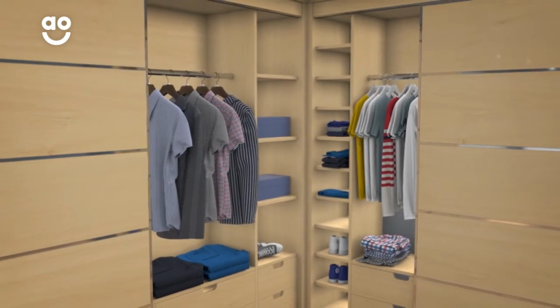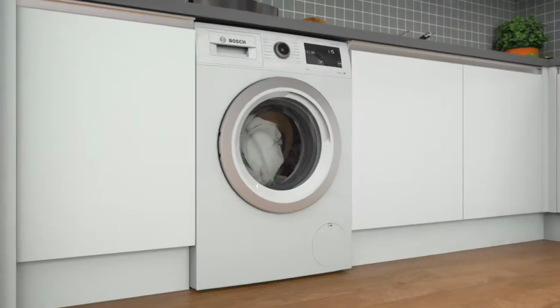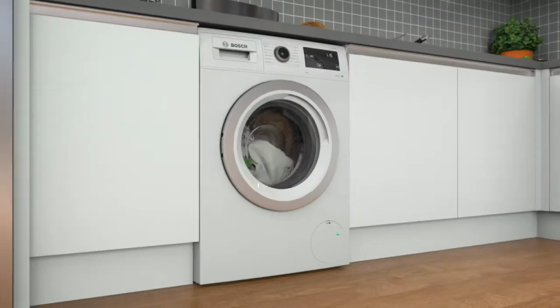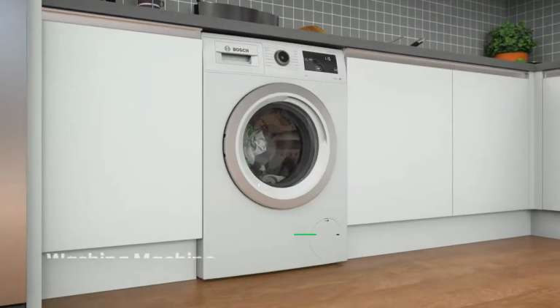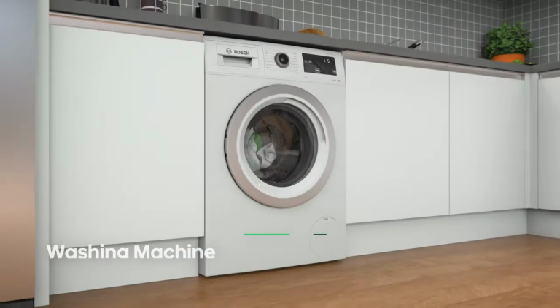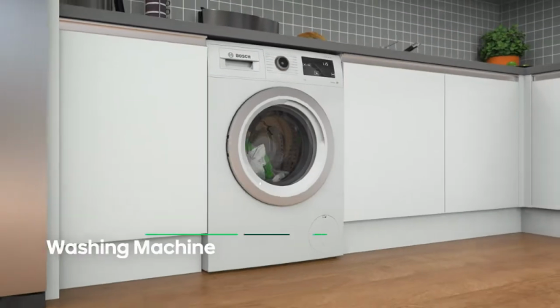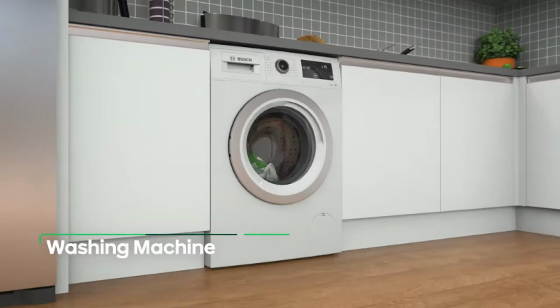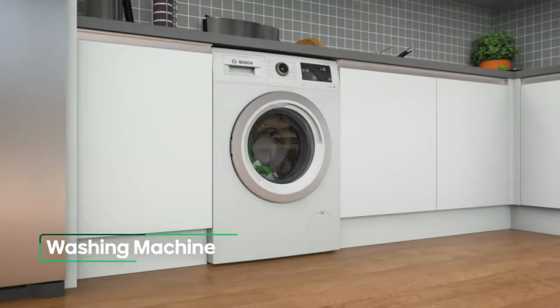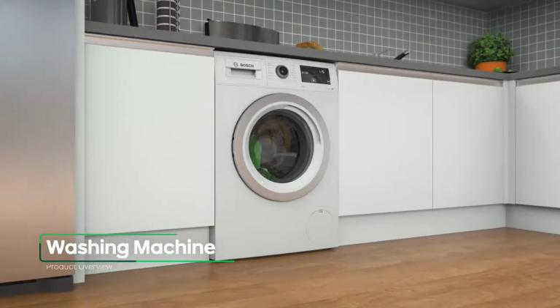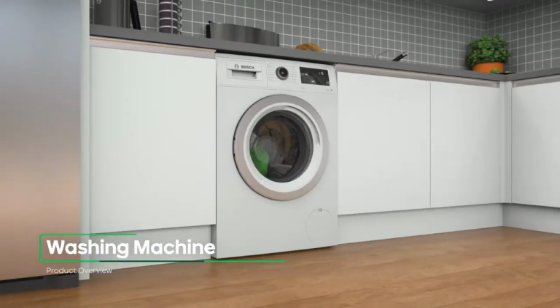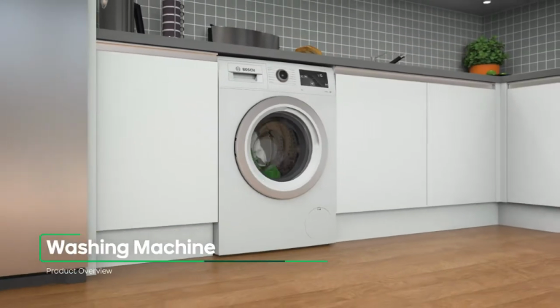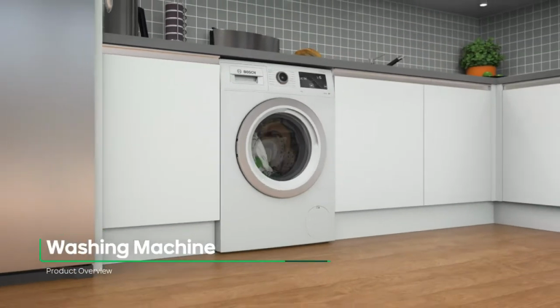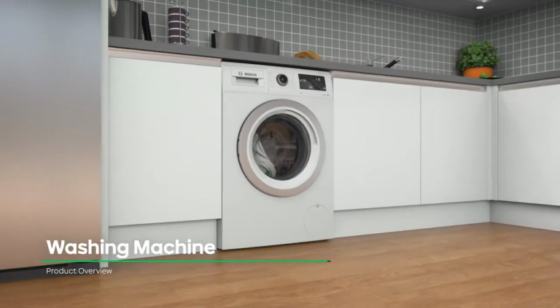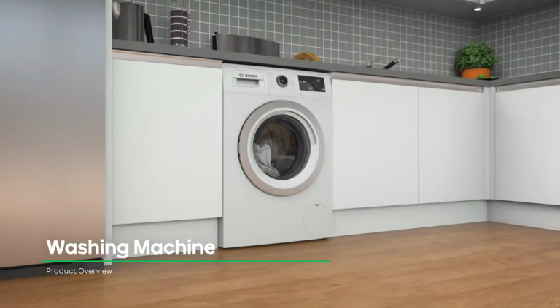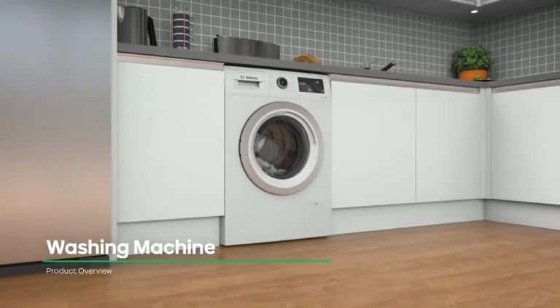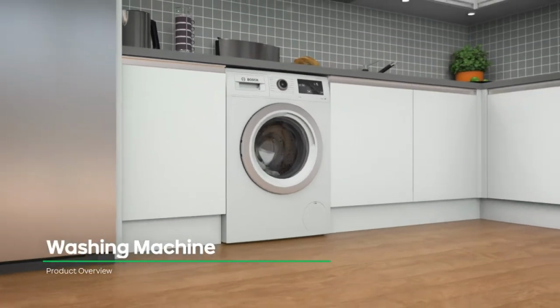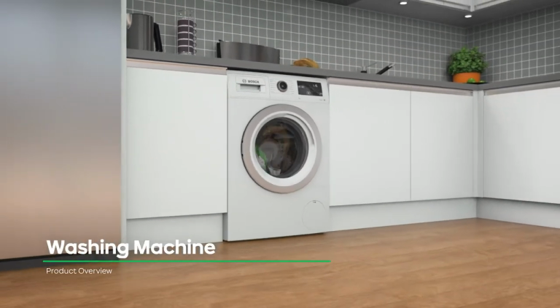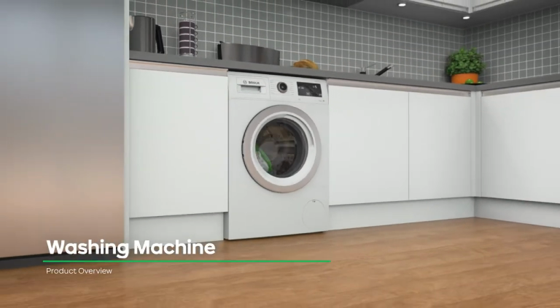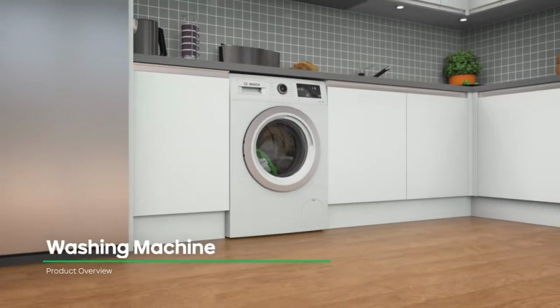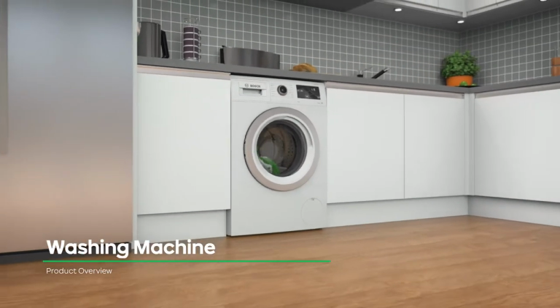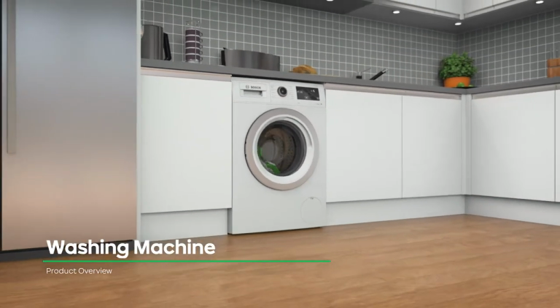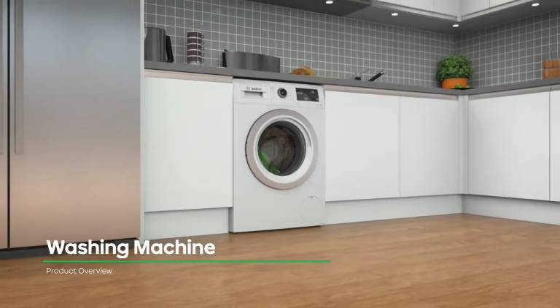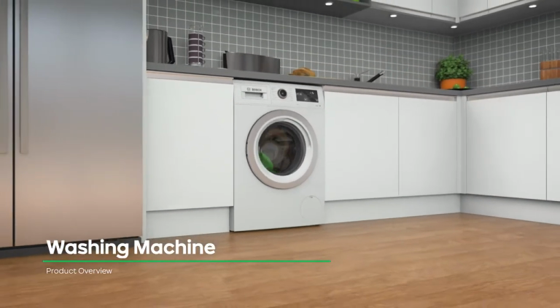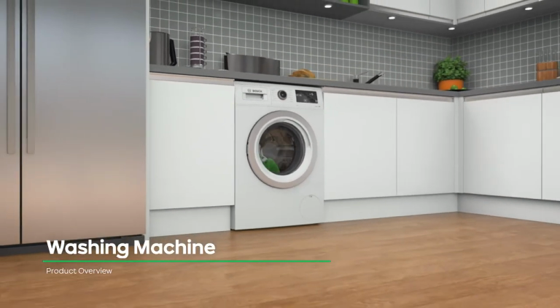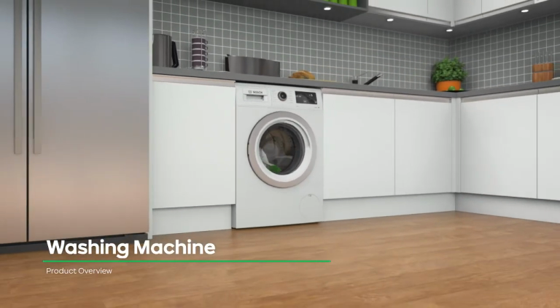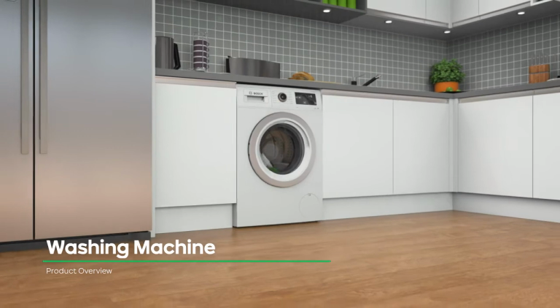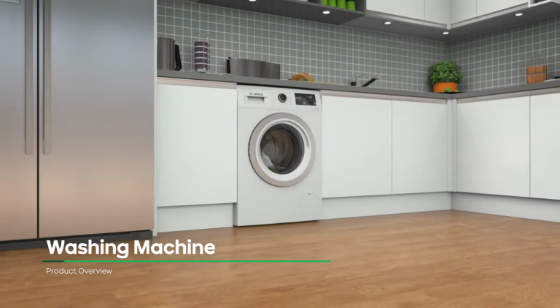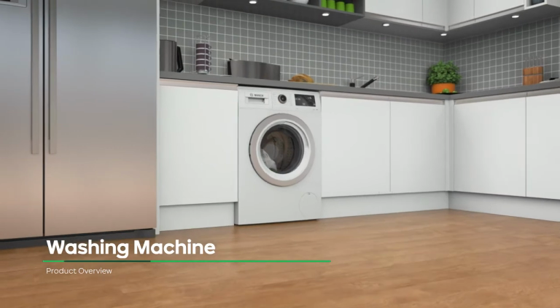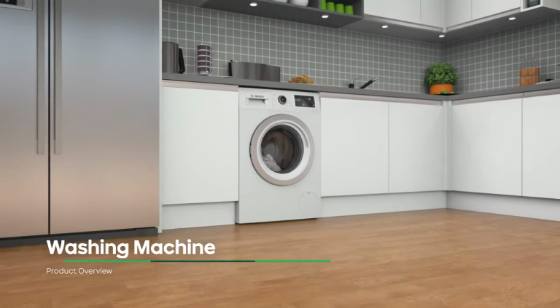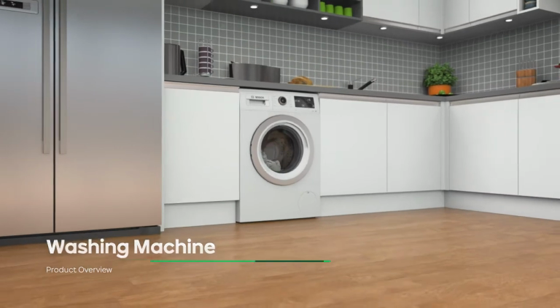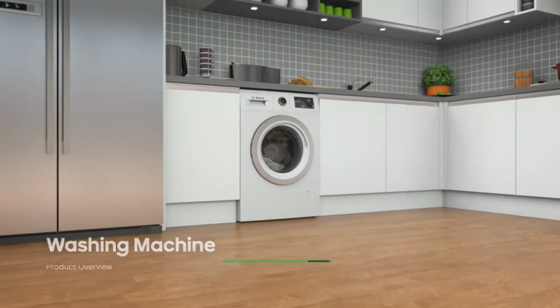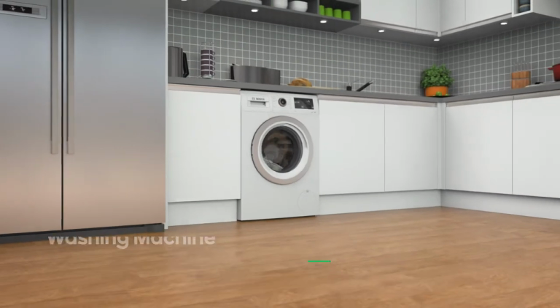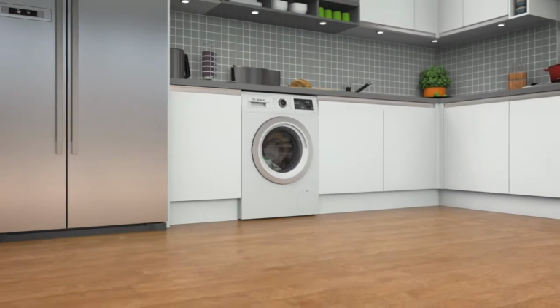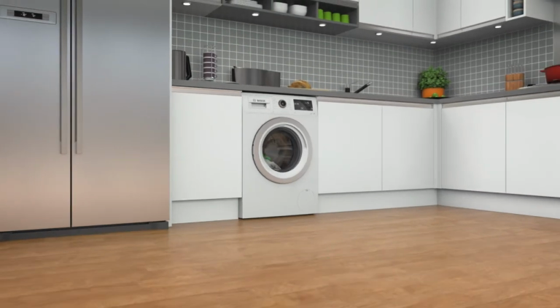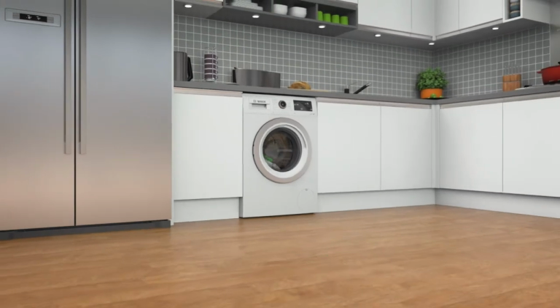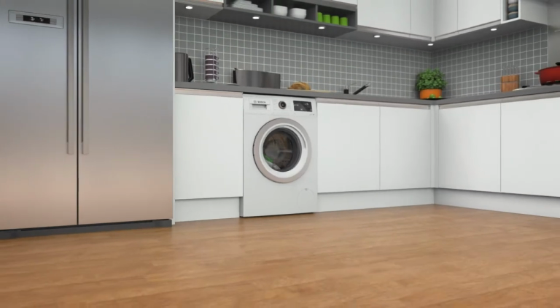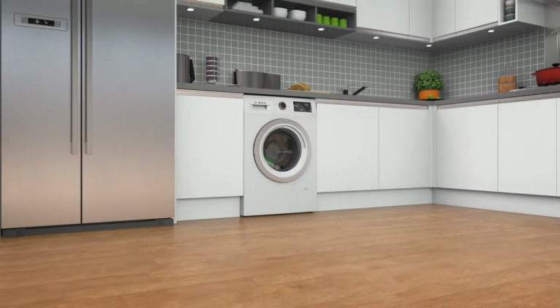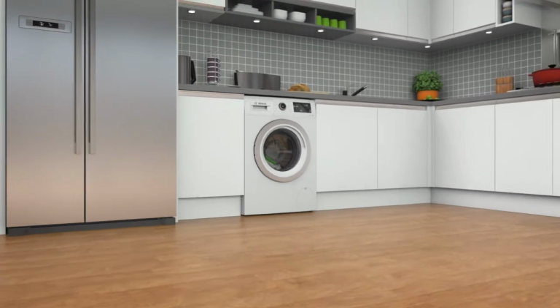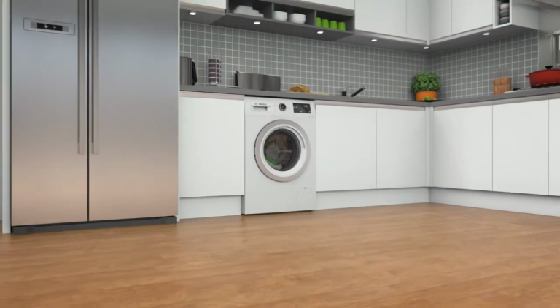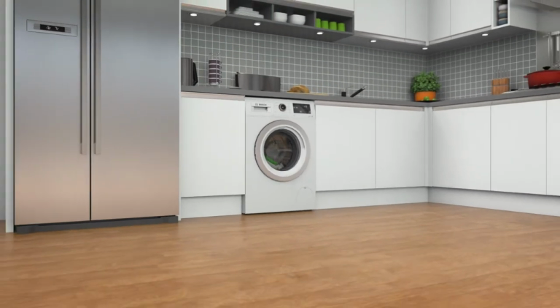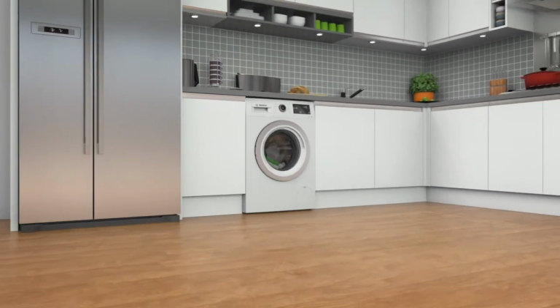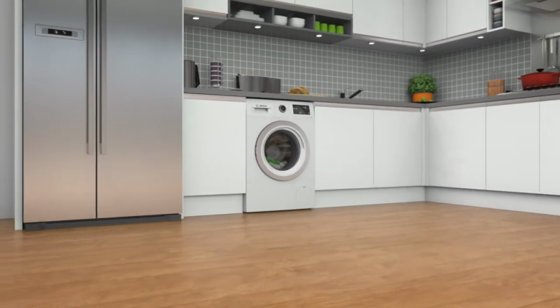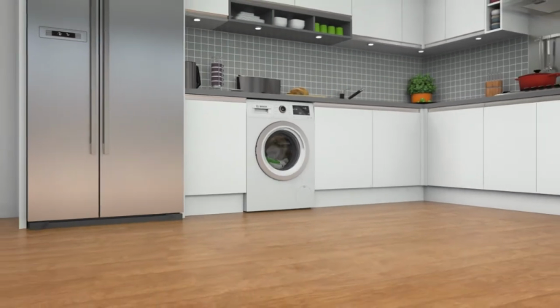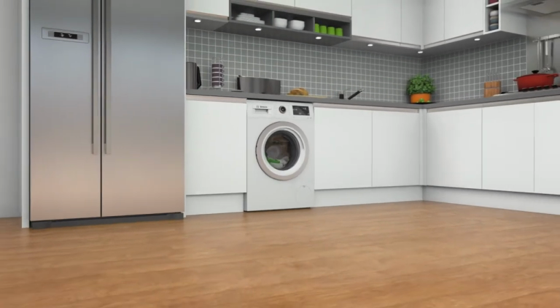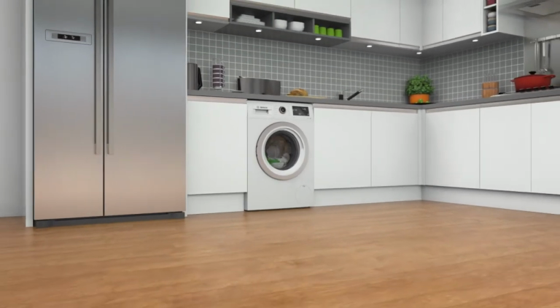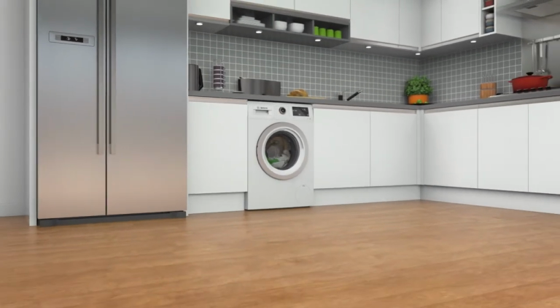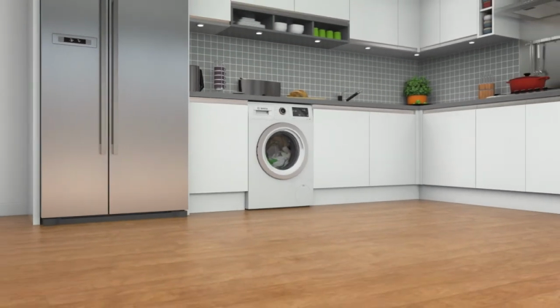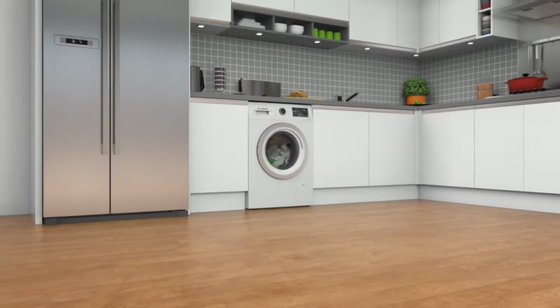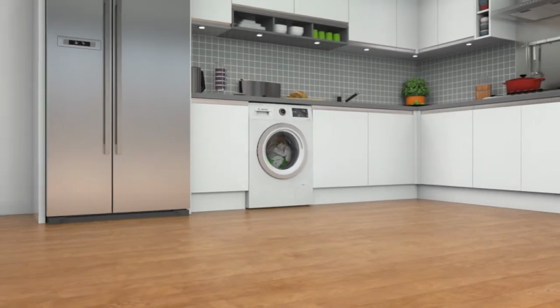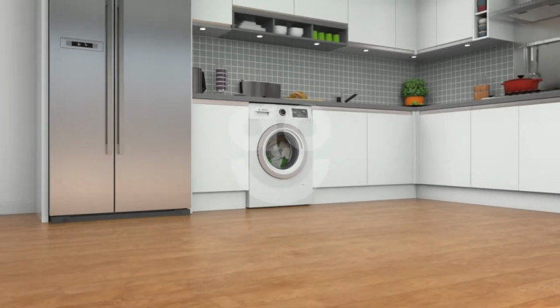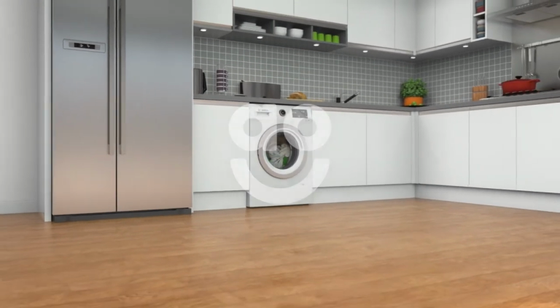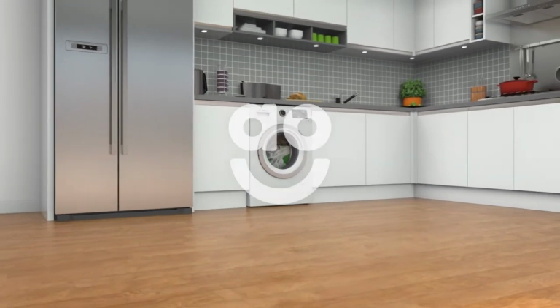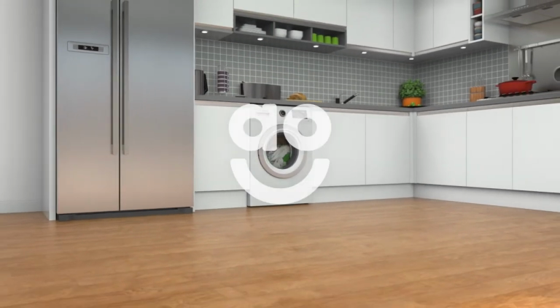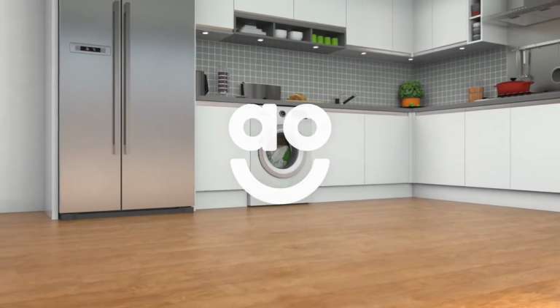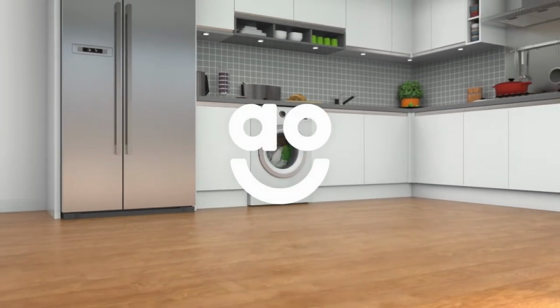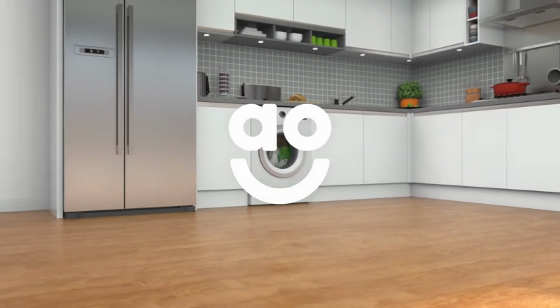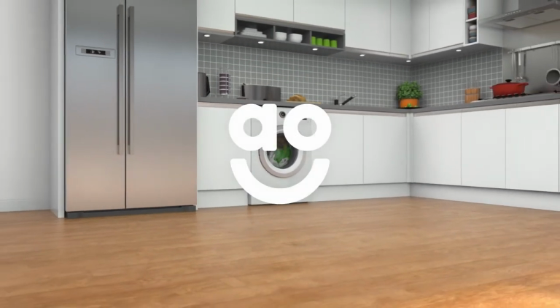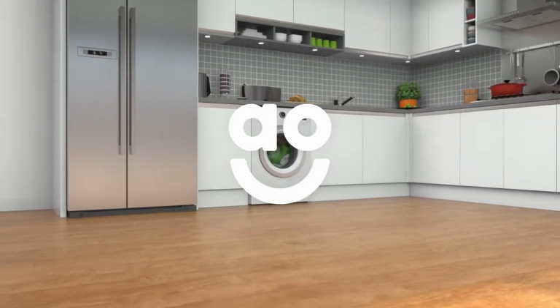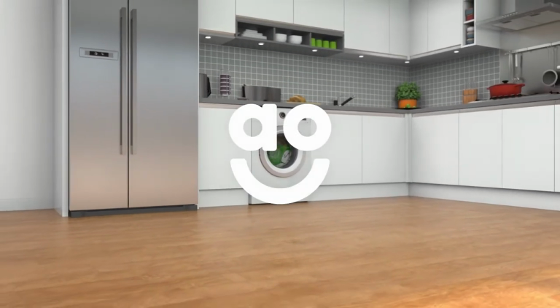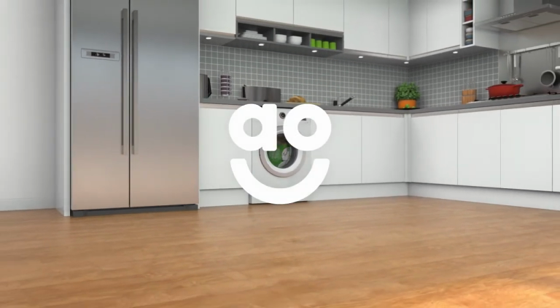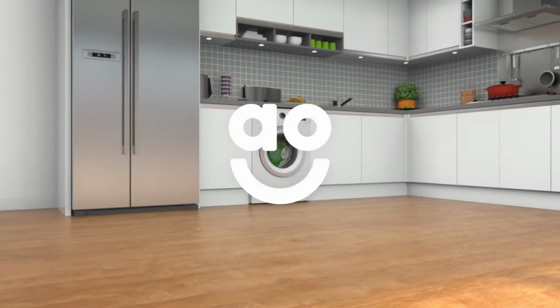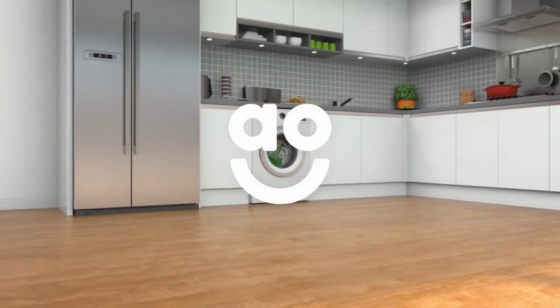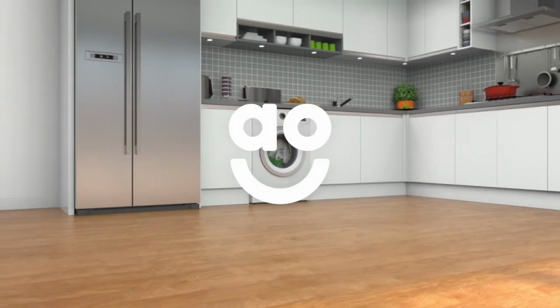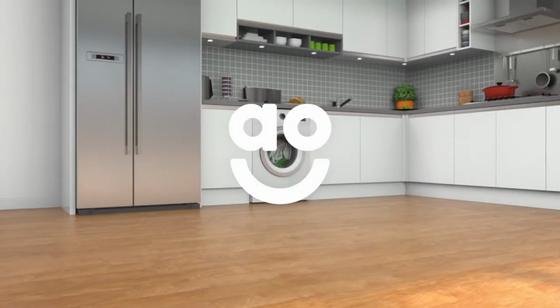If you're looking for a washing machine with innovative features to give your clothes expert care, this model from Bosch is a great choice.